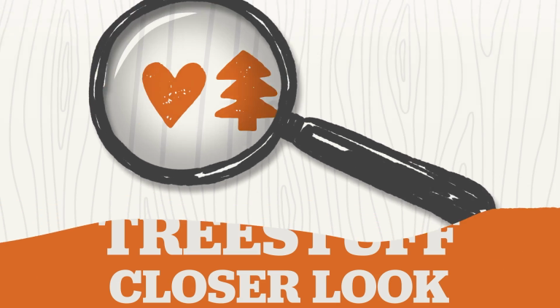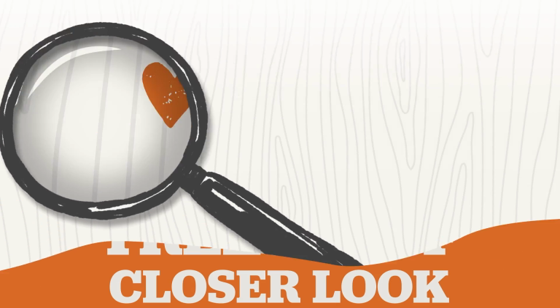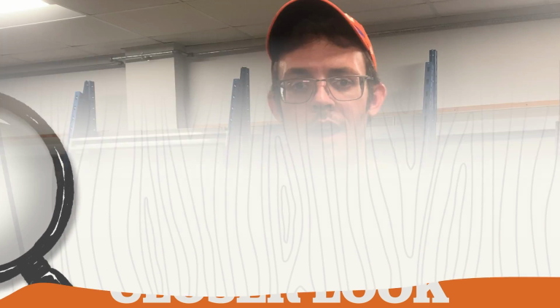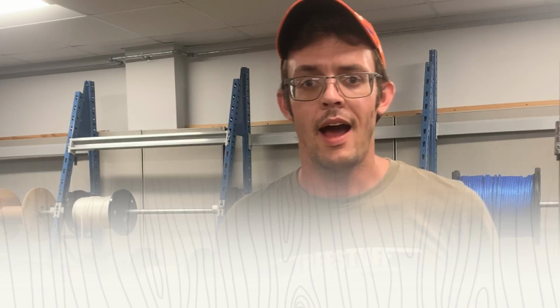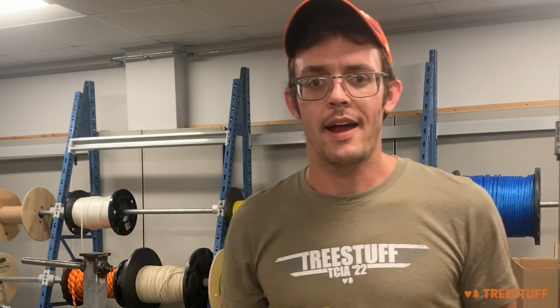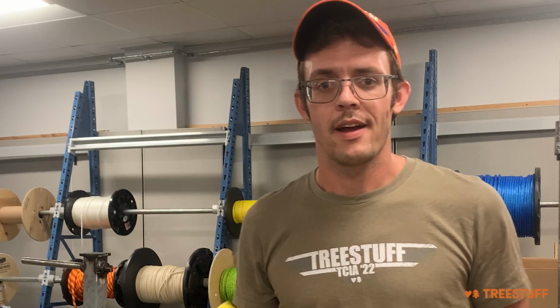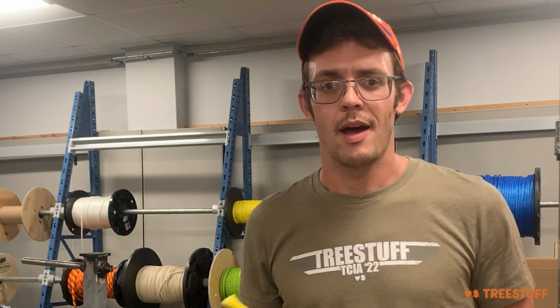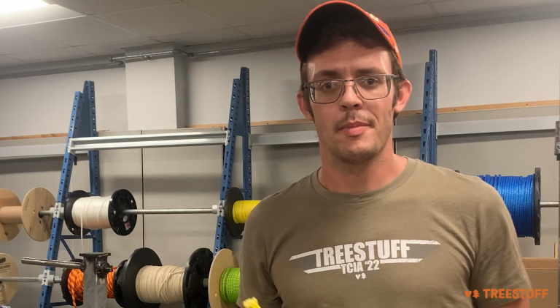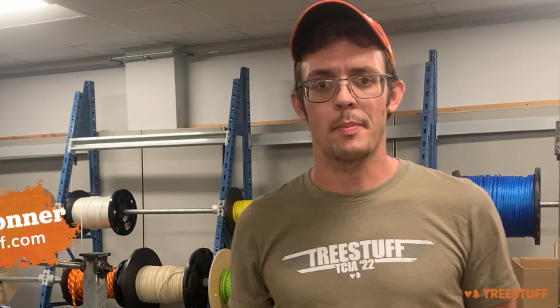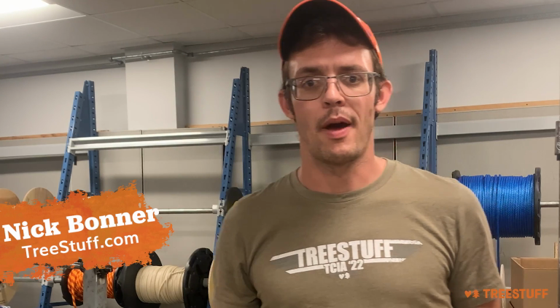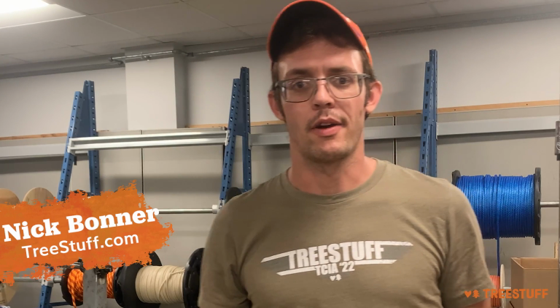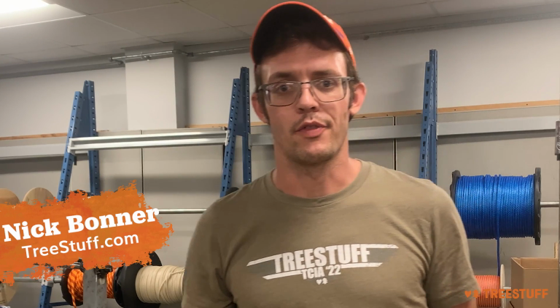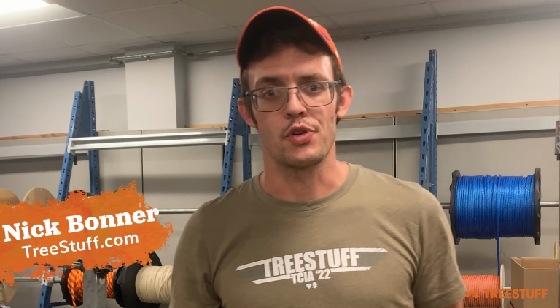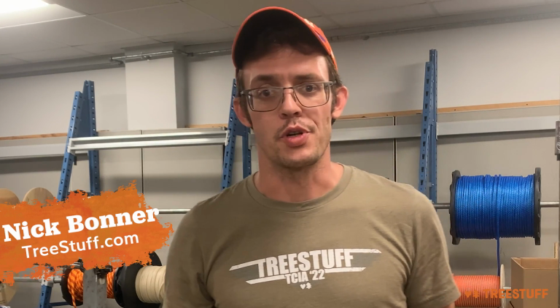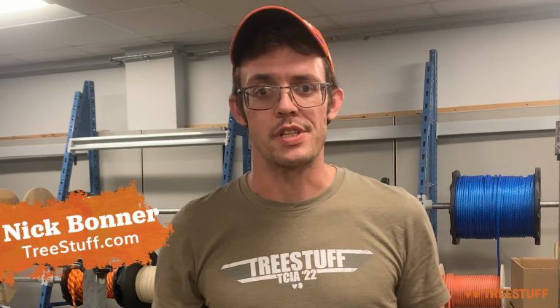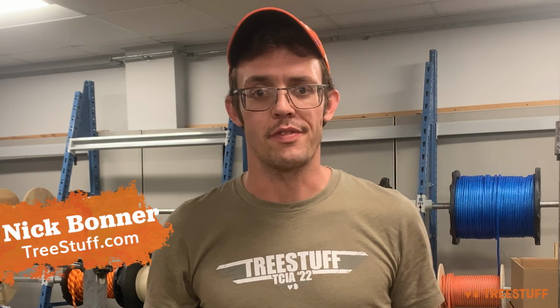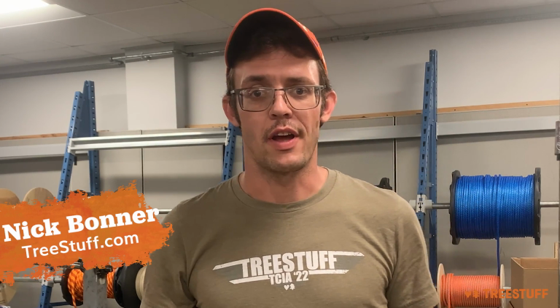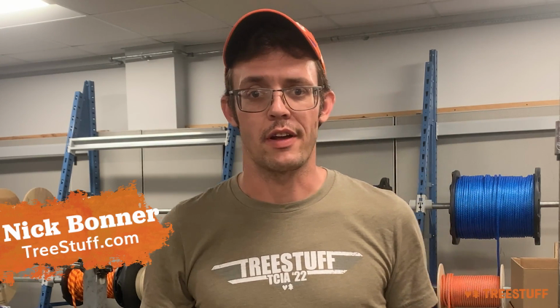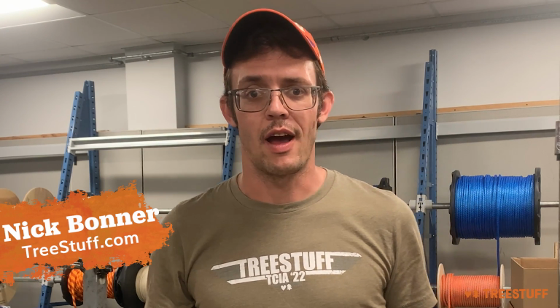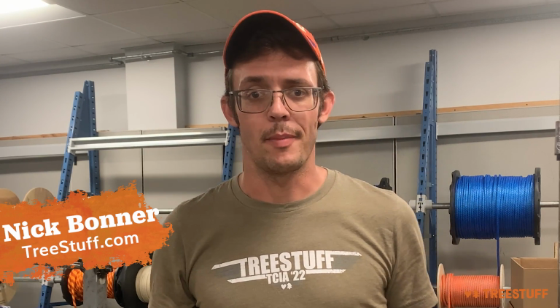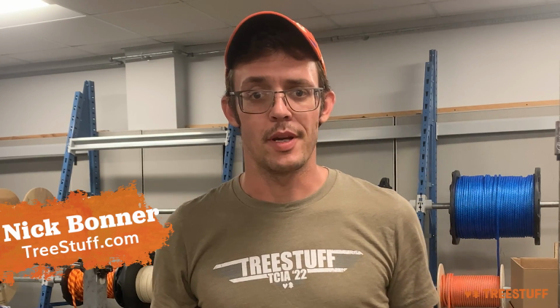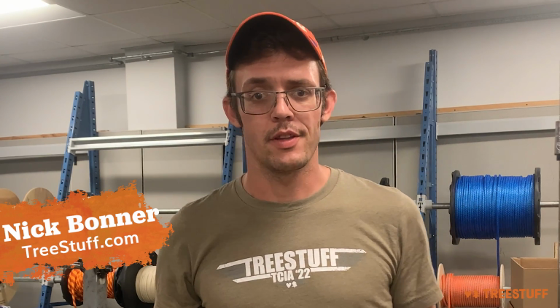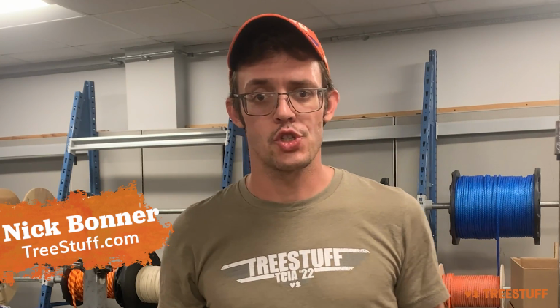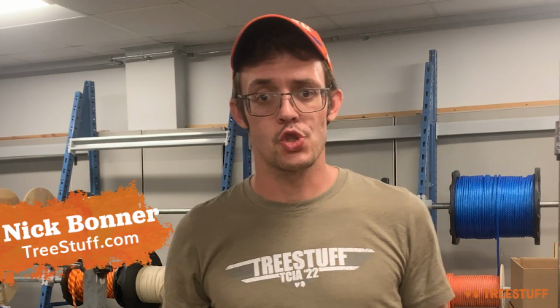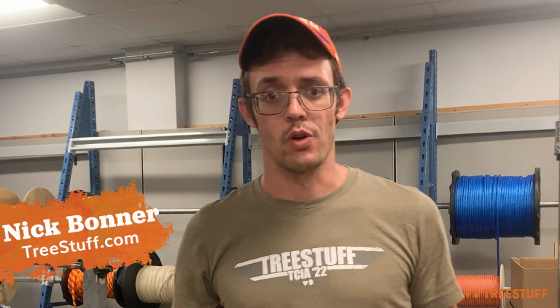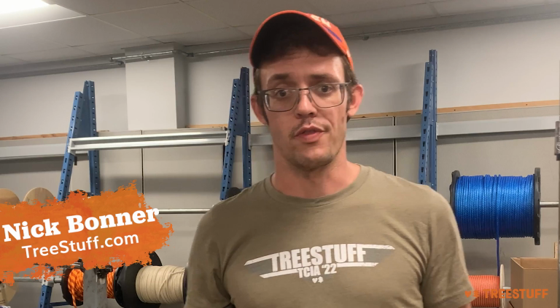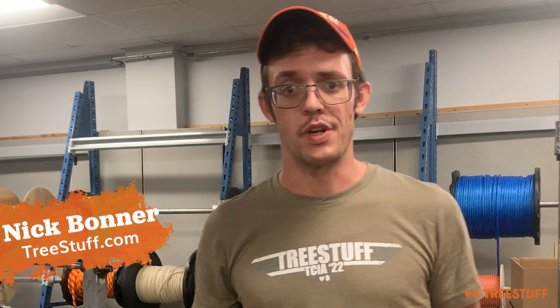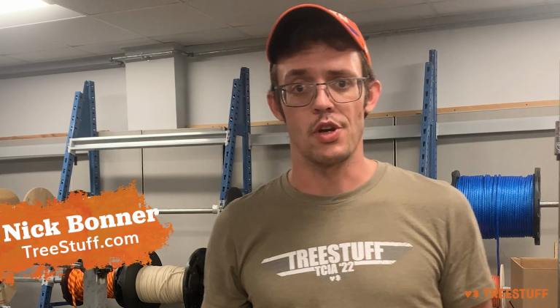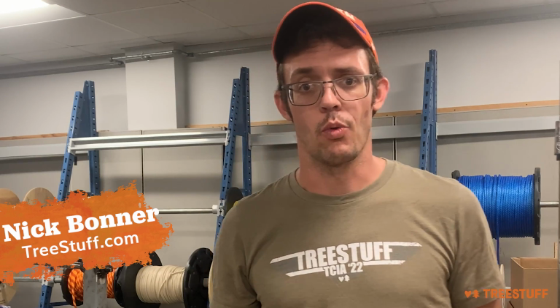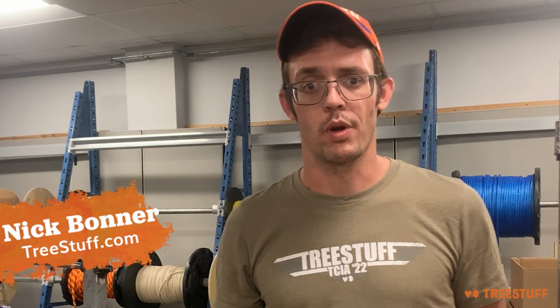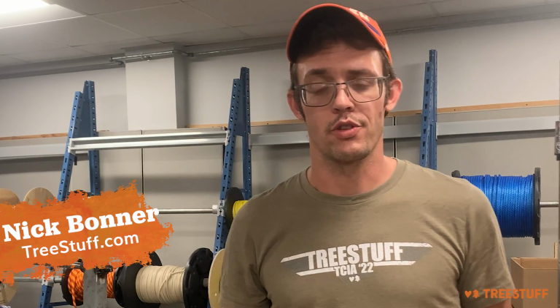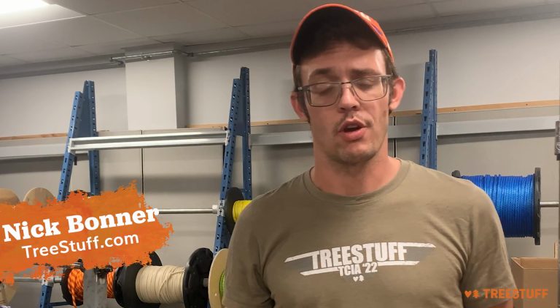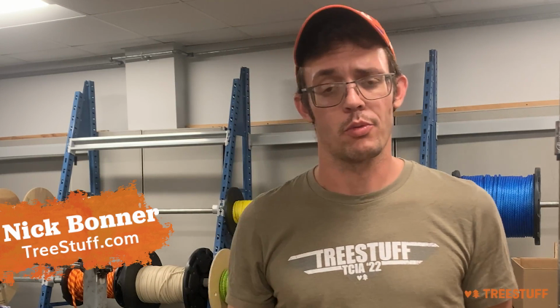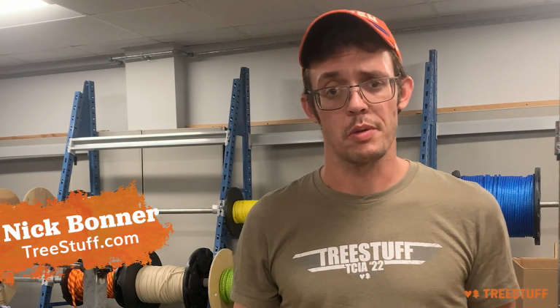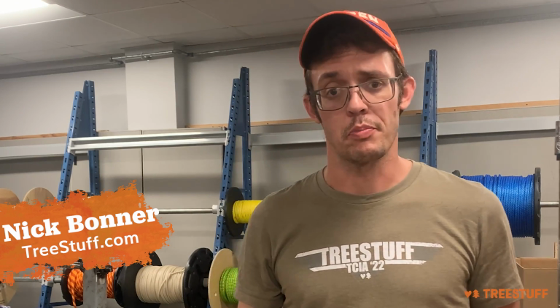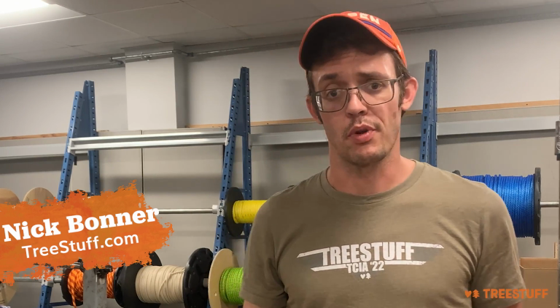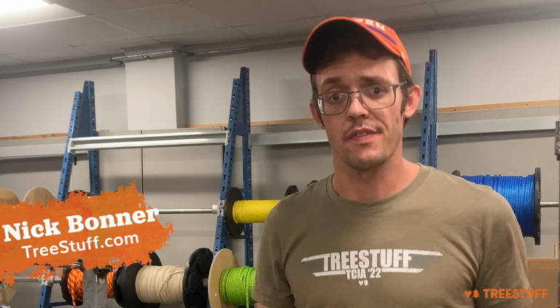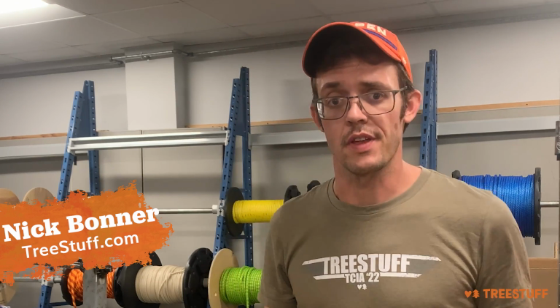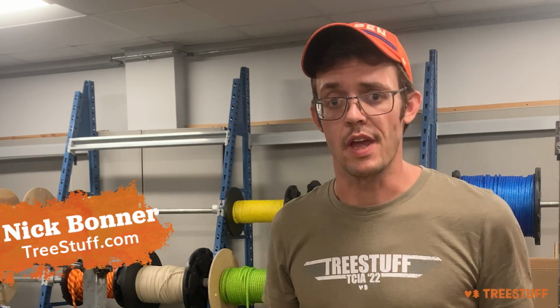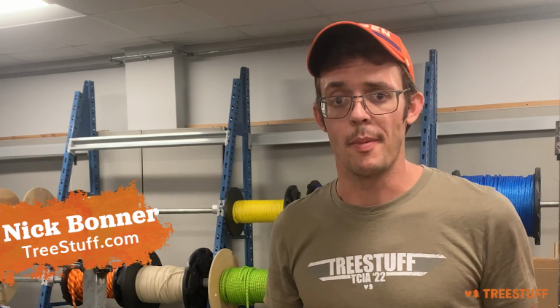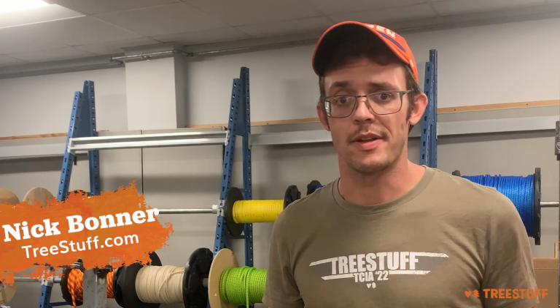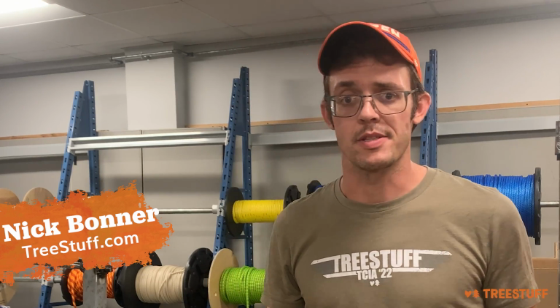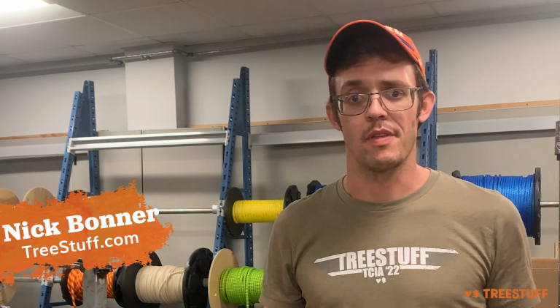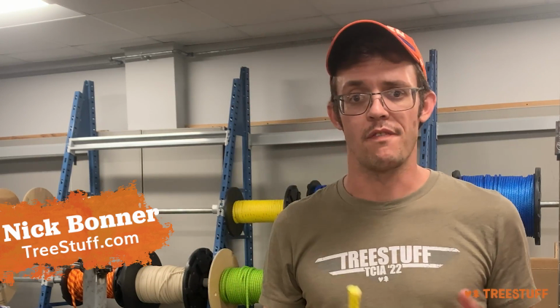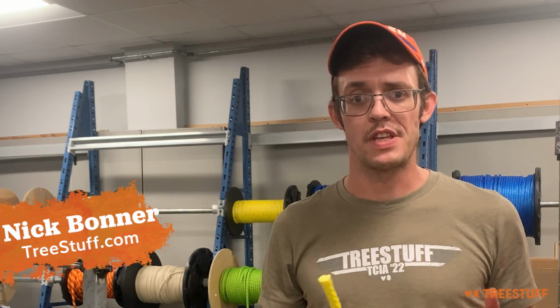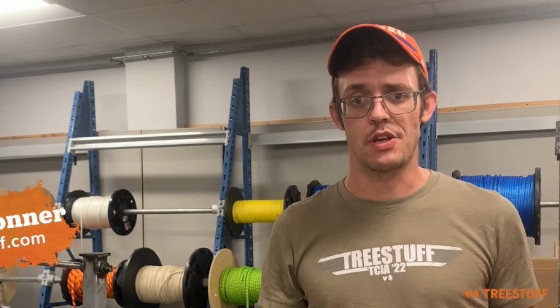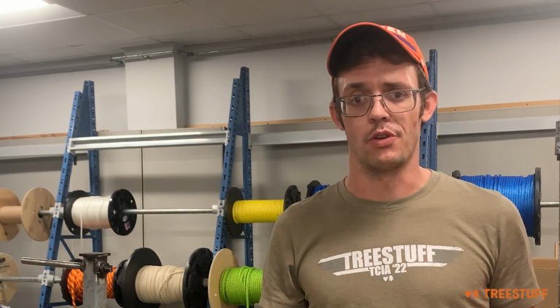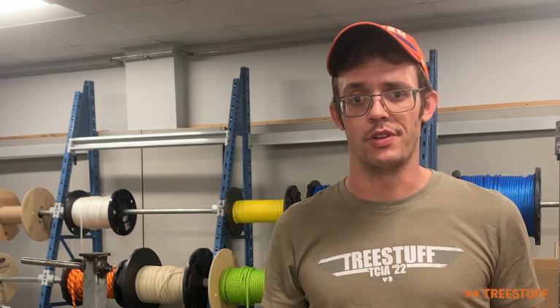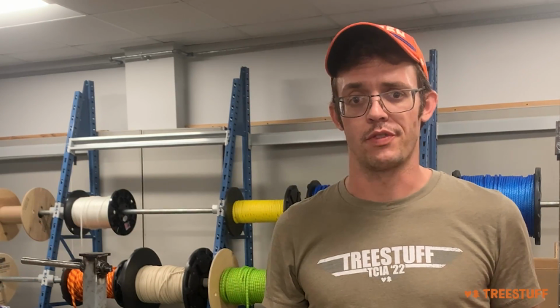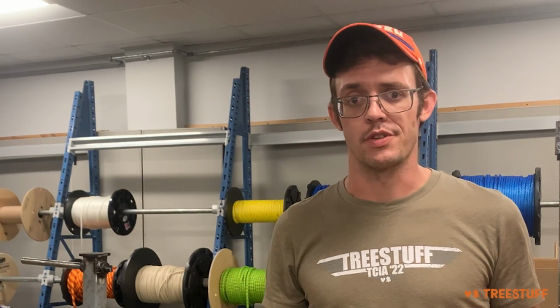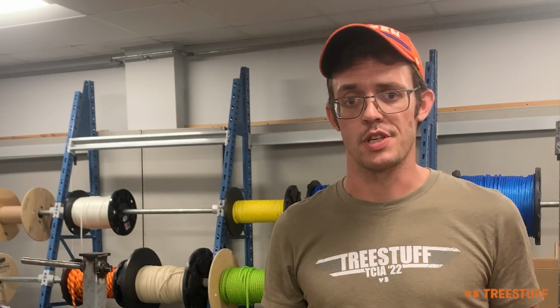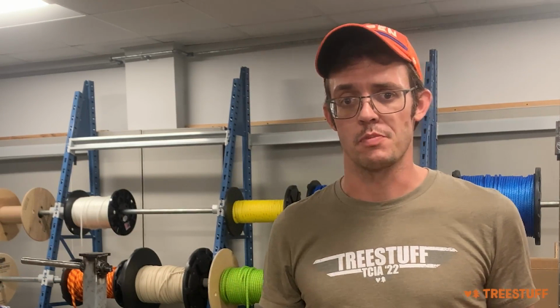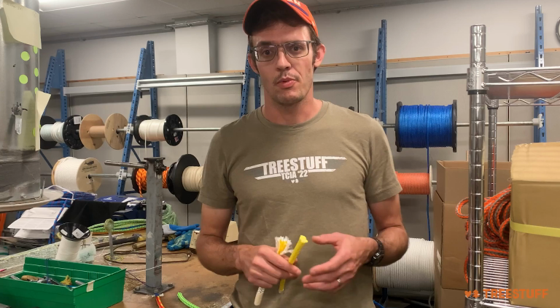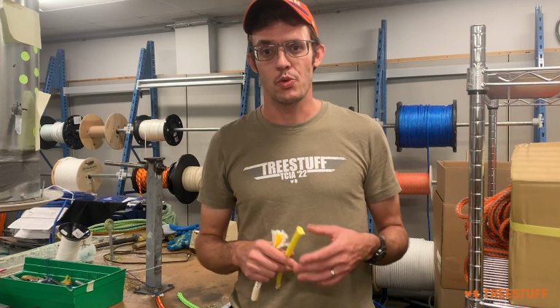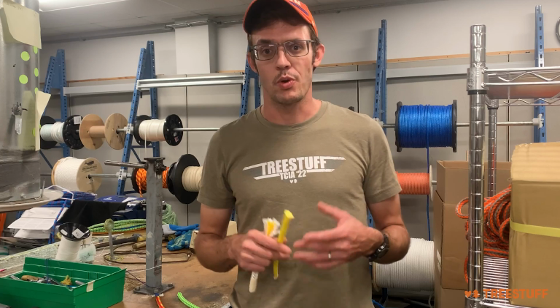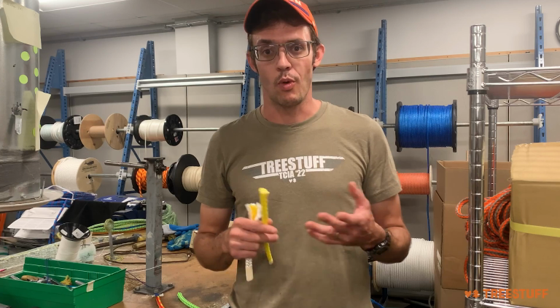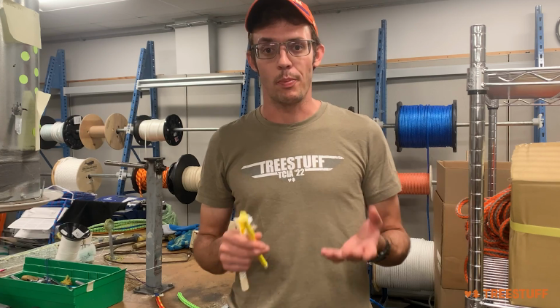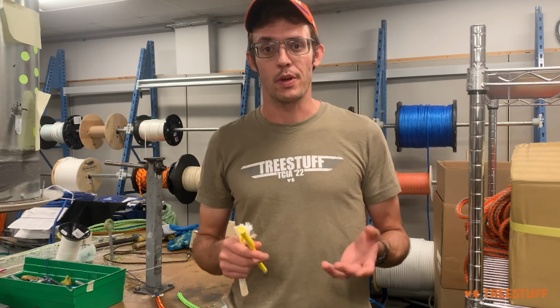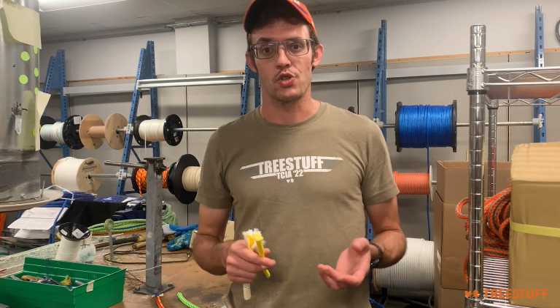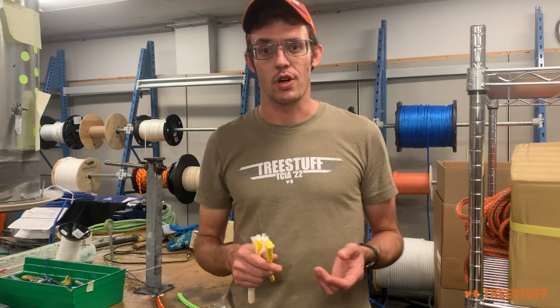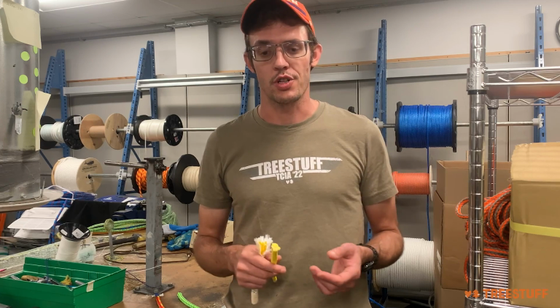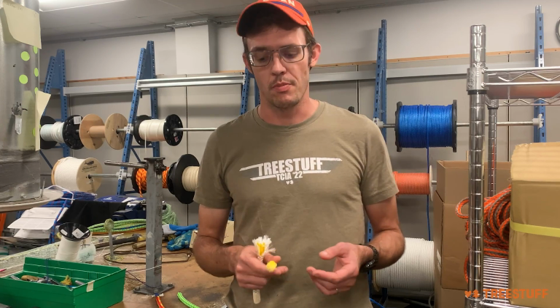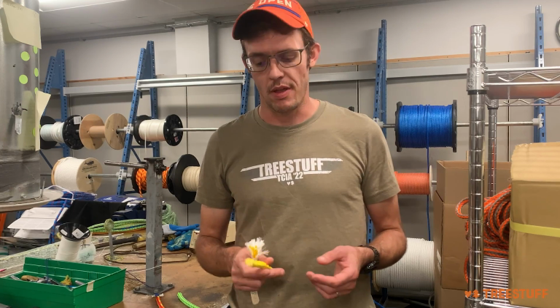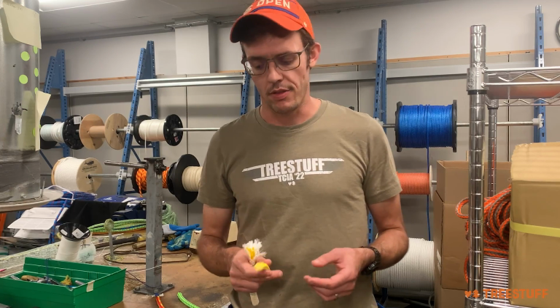Hi, I'm Nick Bonner for treestuff.com, and in this short video, we're going to talk really briefly about some of the physical differences between rope construction methods.